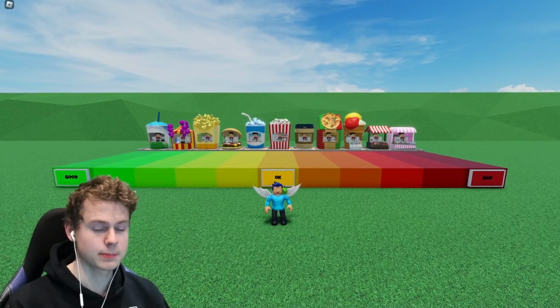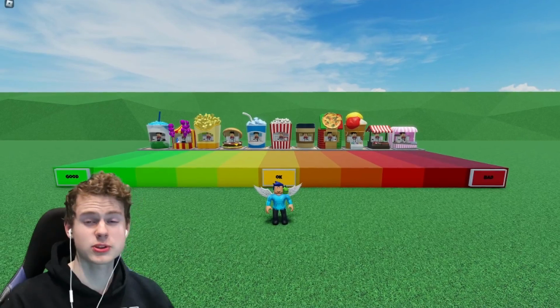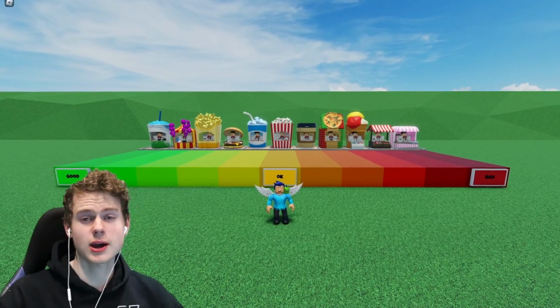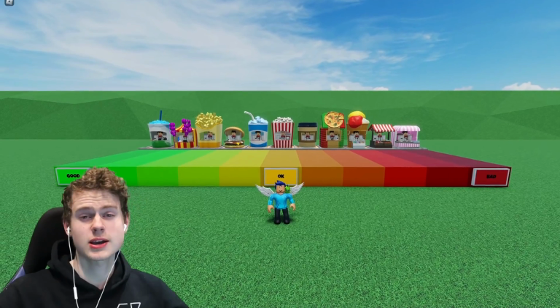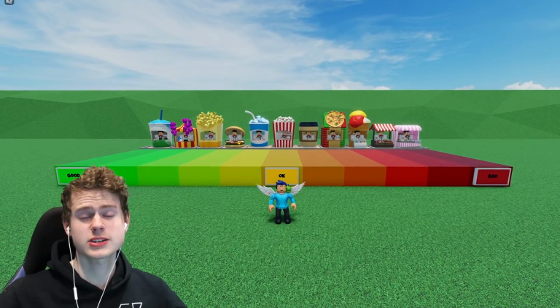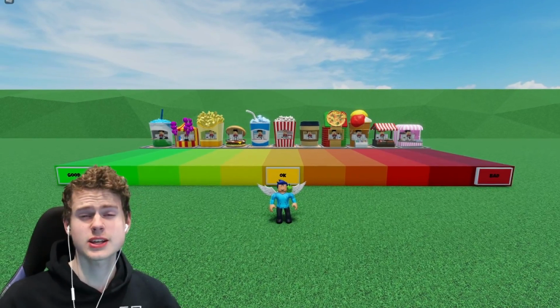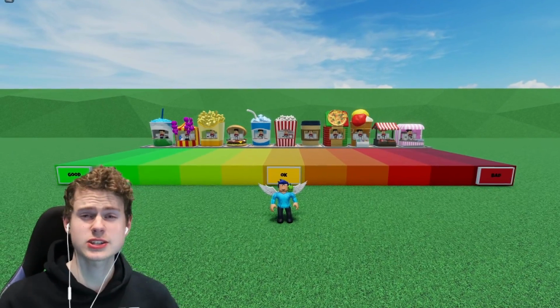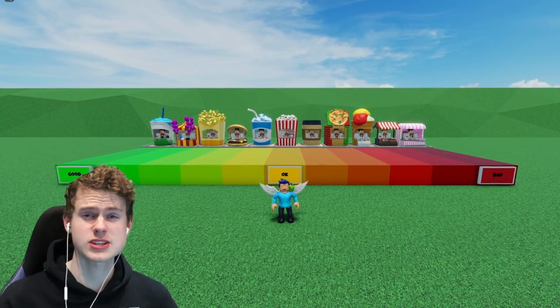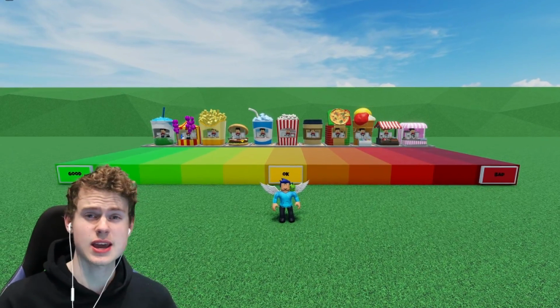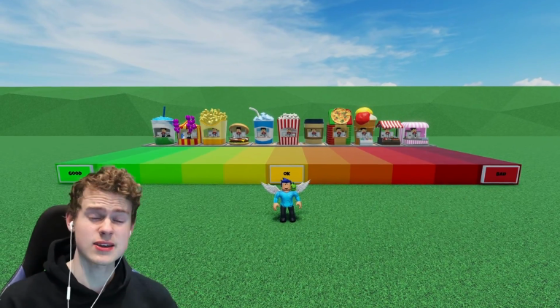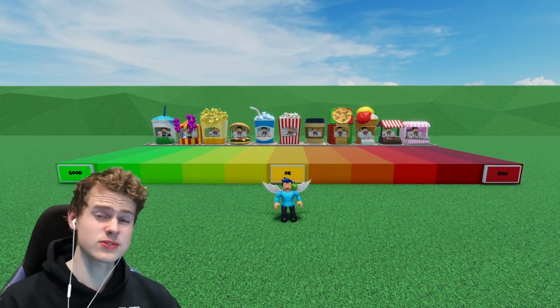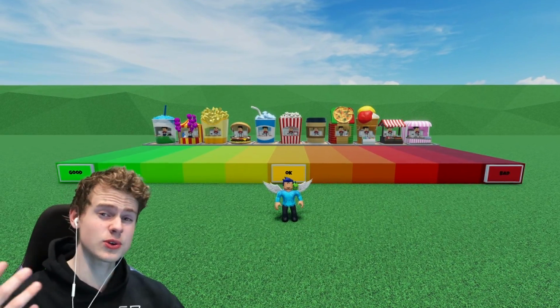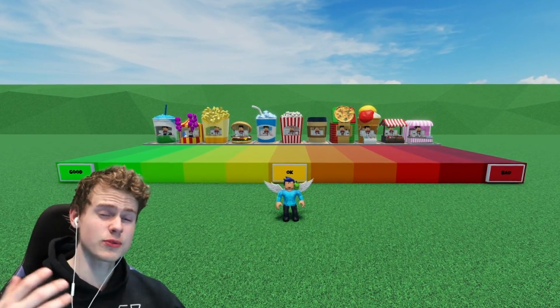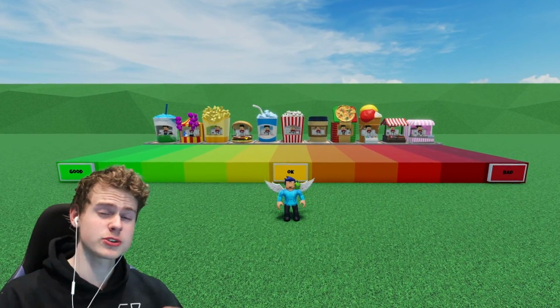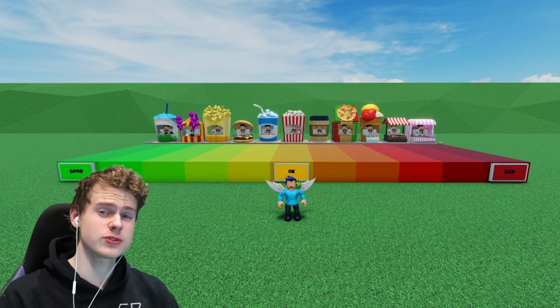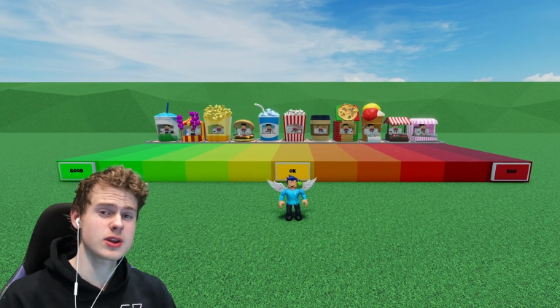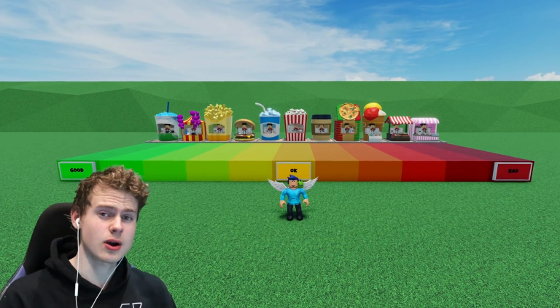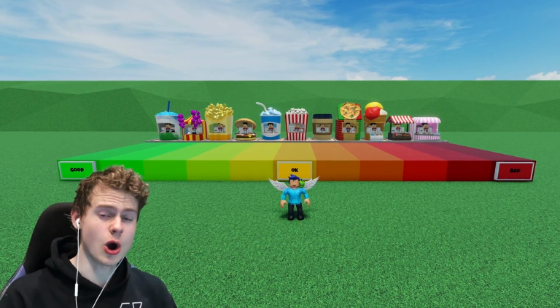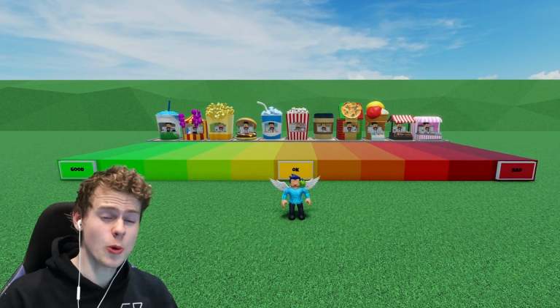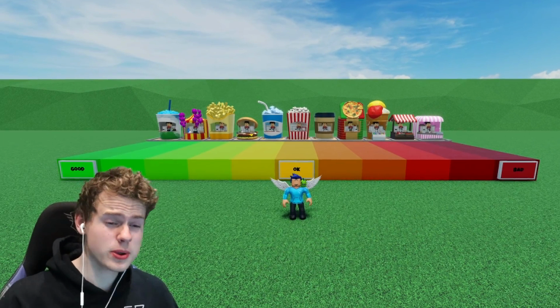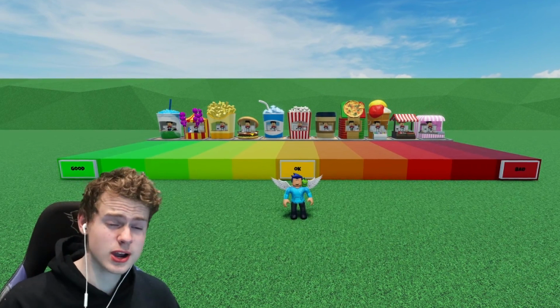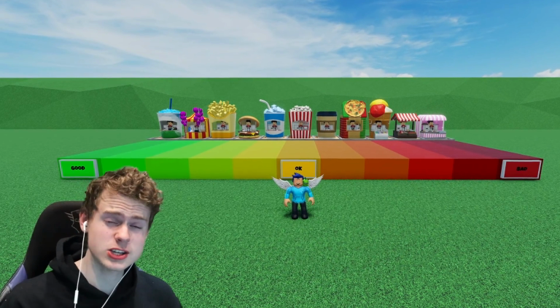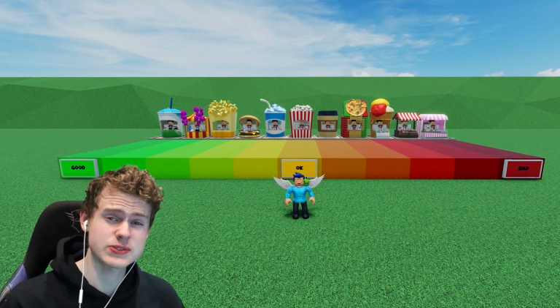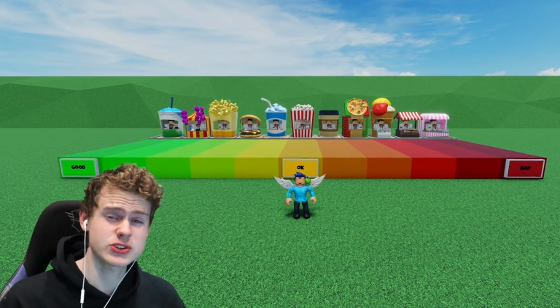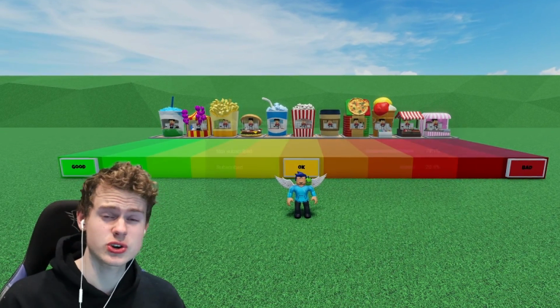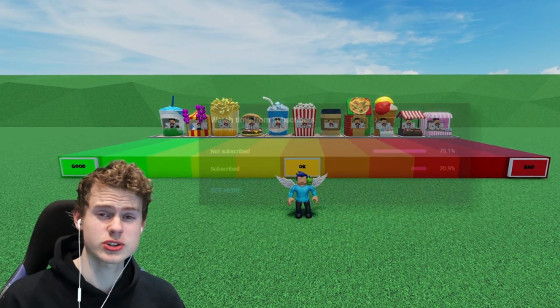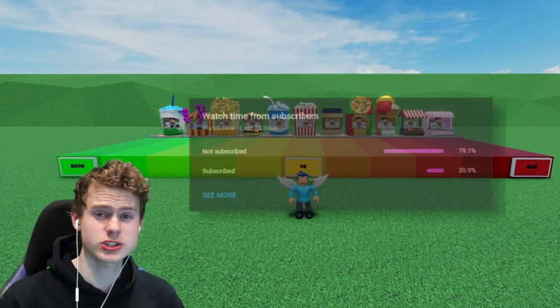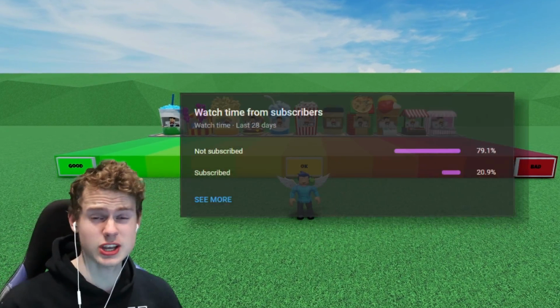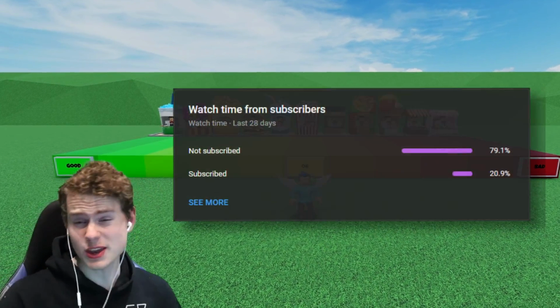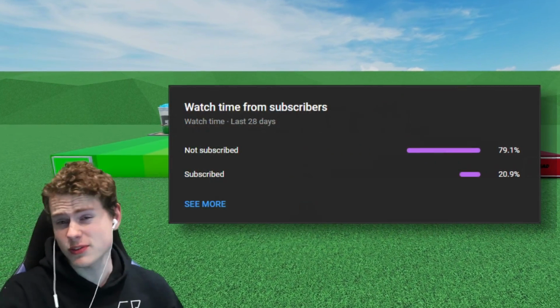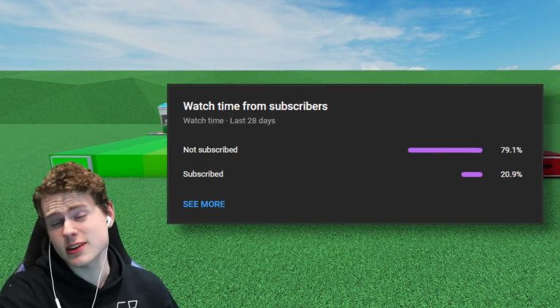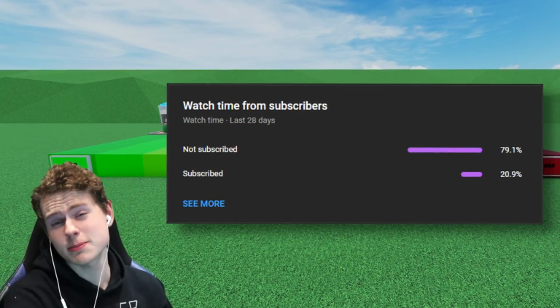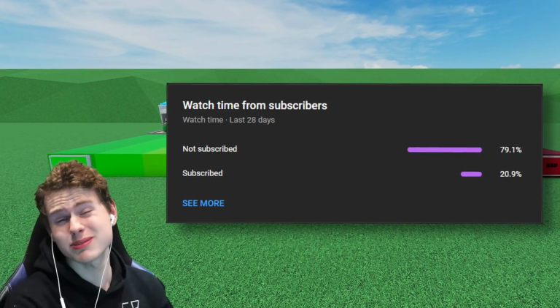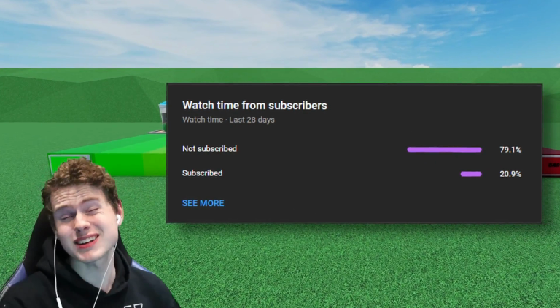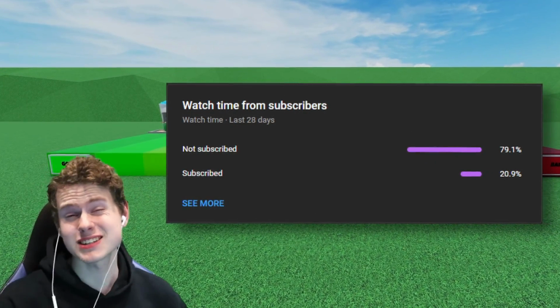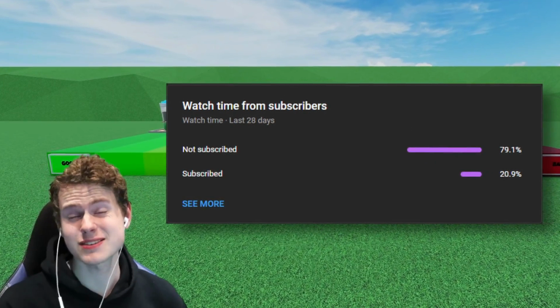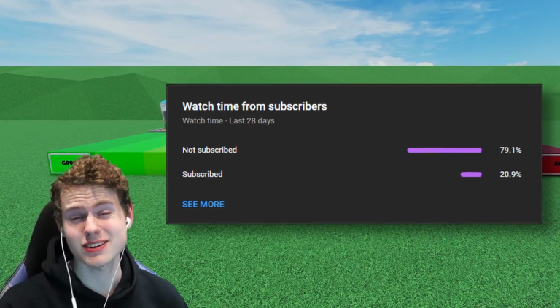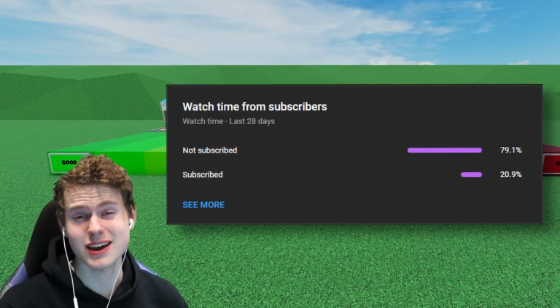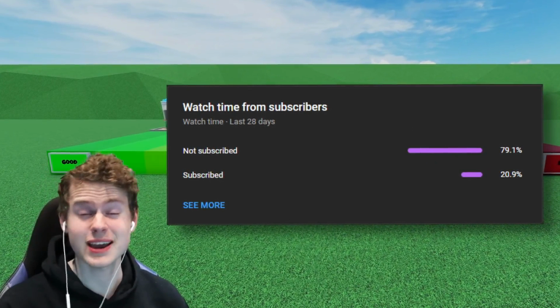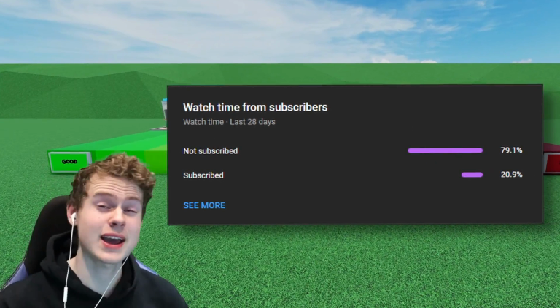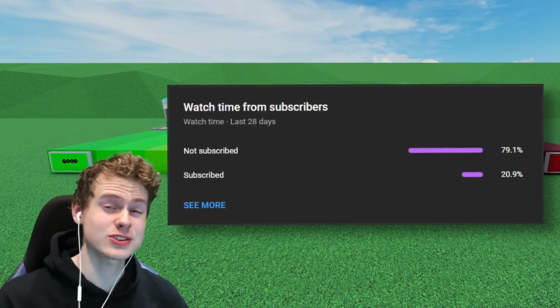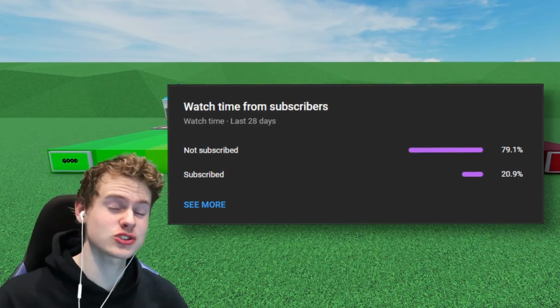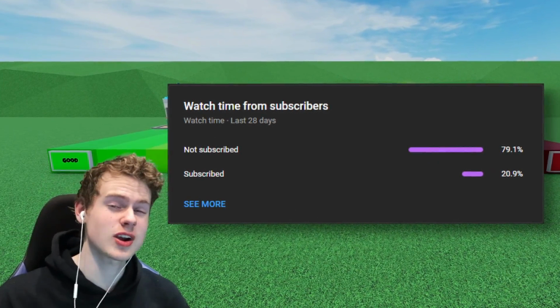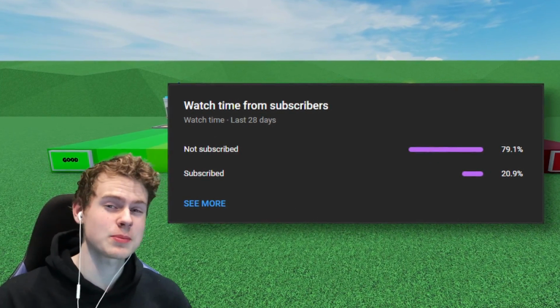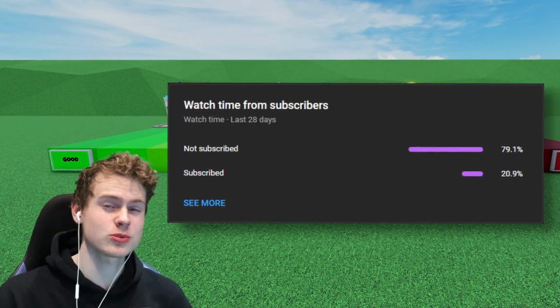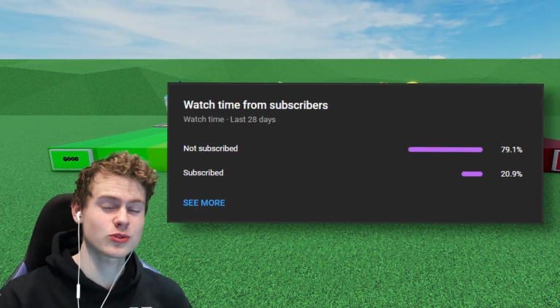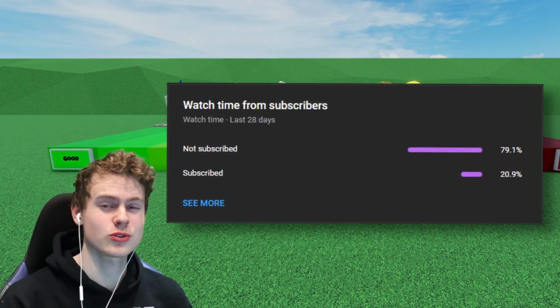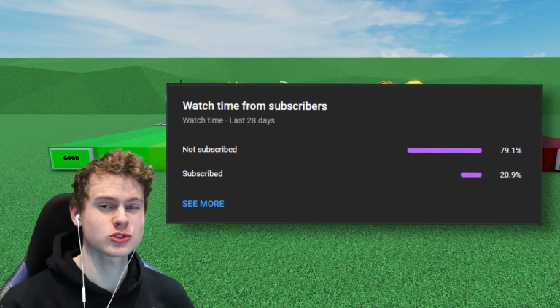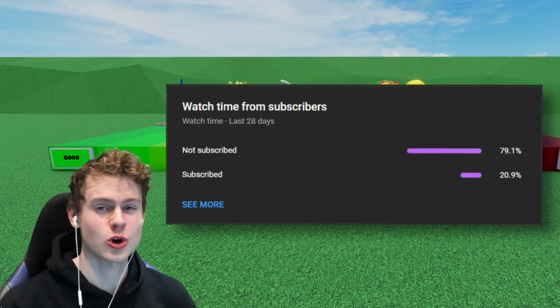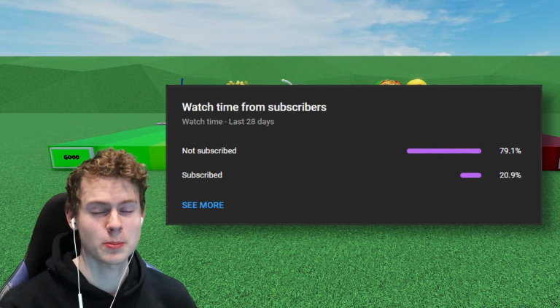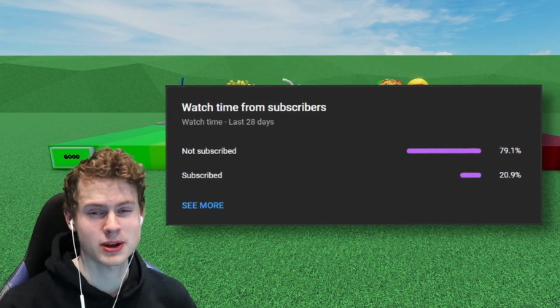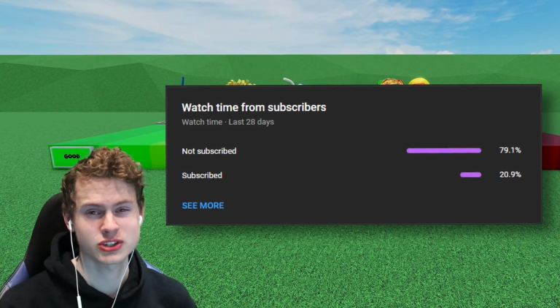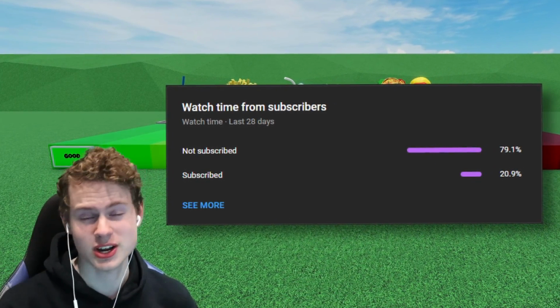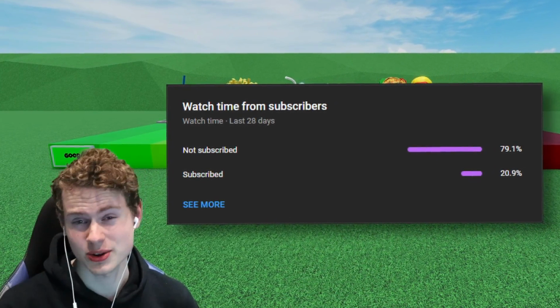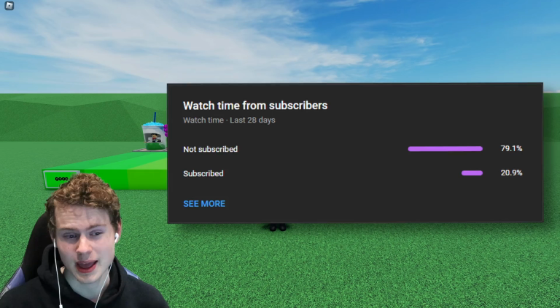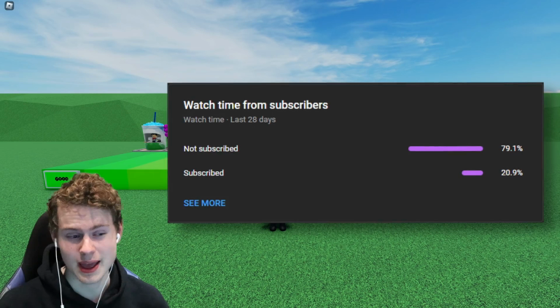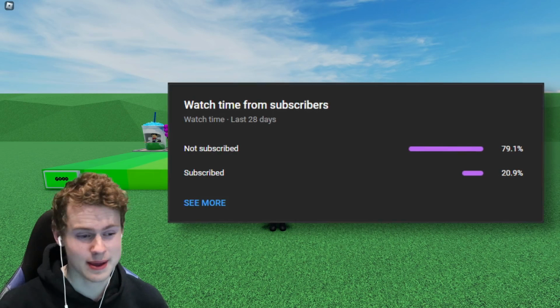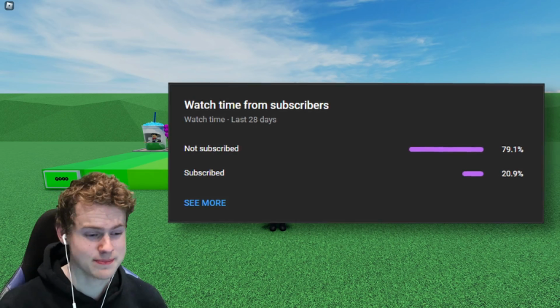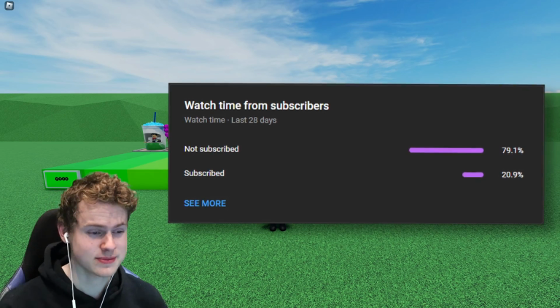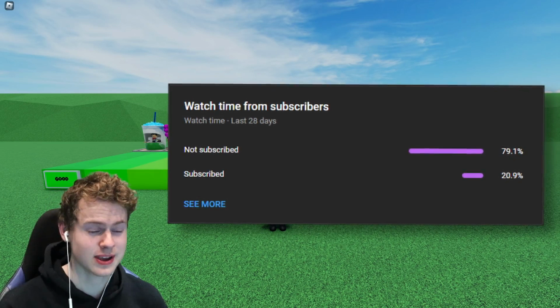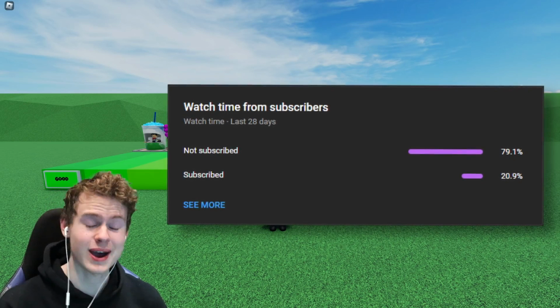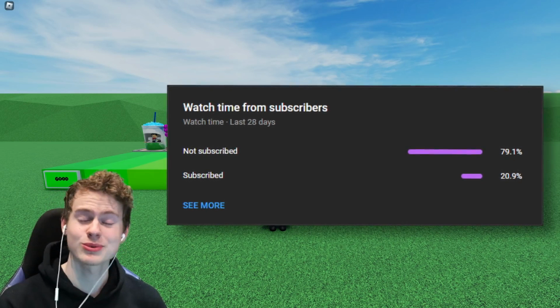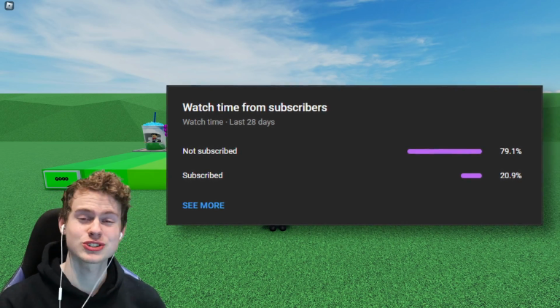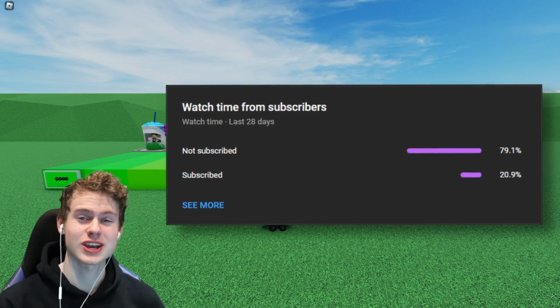That's the end of this video. I hope you guys have enjoyed this. If you did, please leave a like and subscribe to my channel. I will say, as always, goodbye.